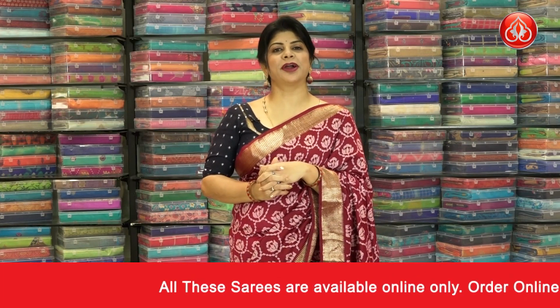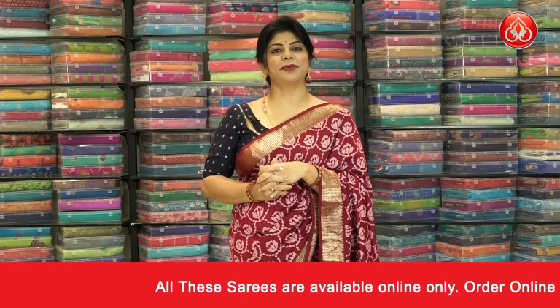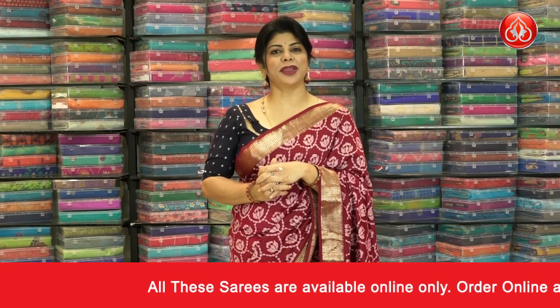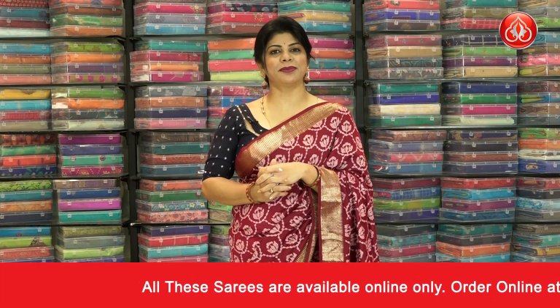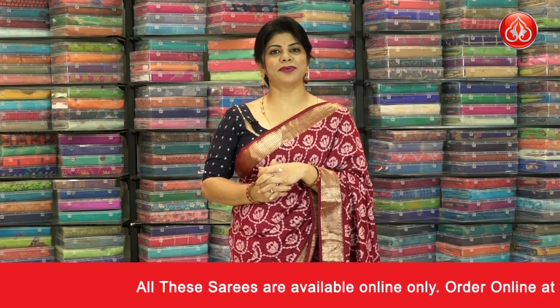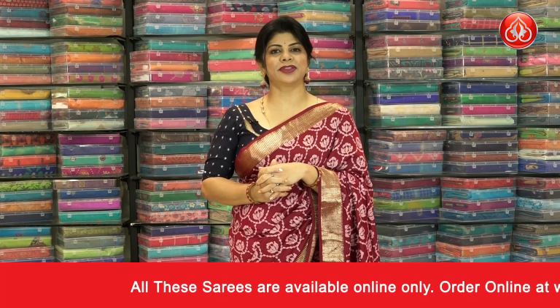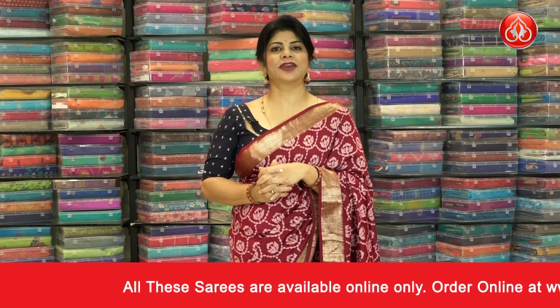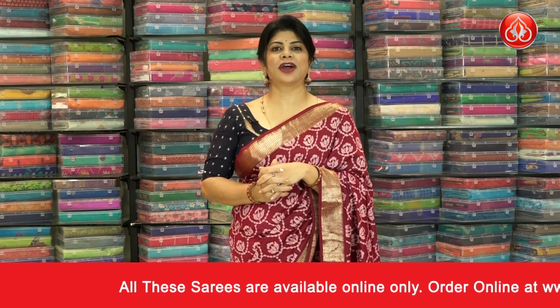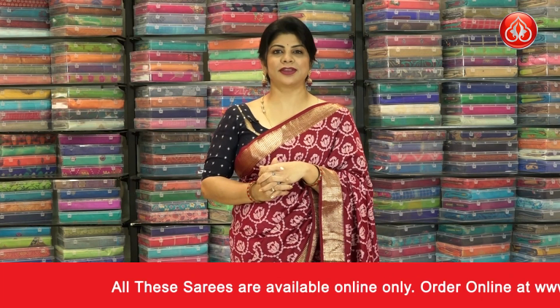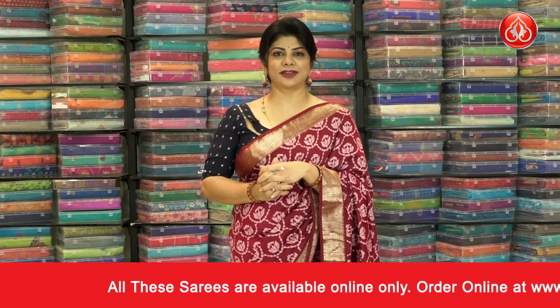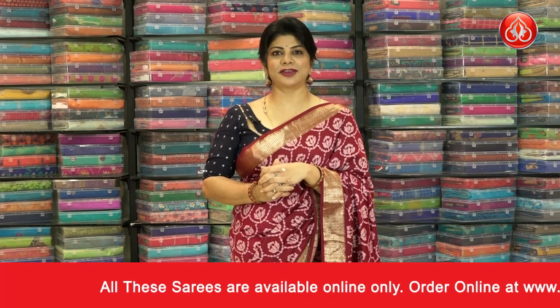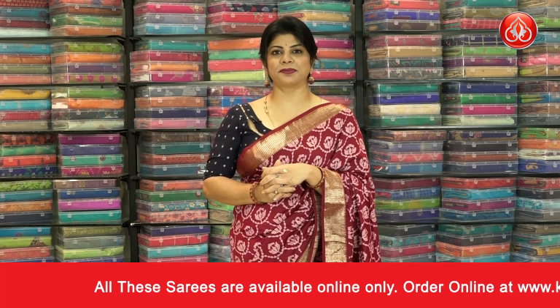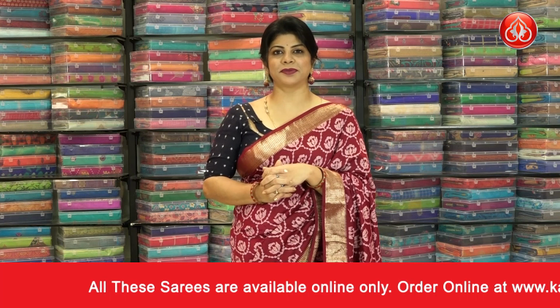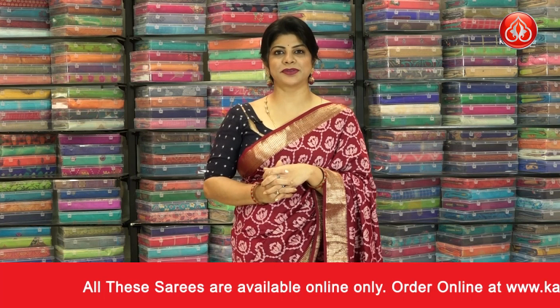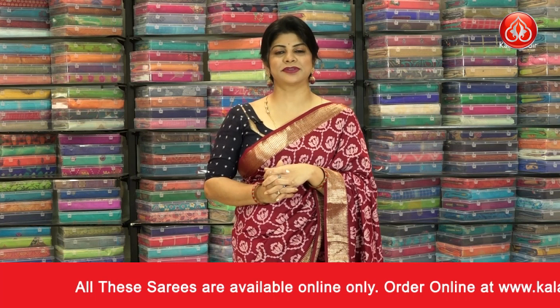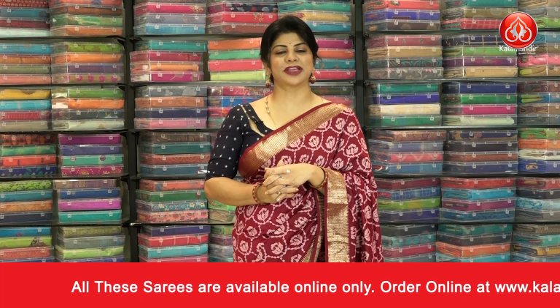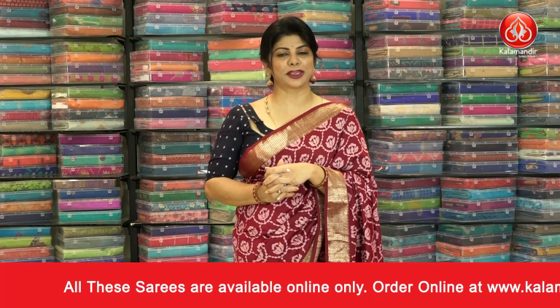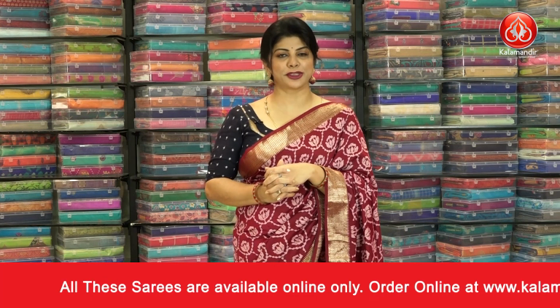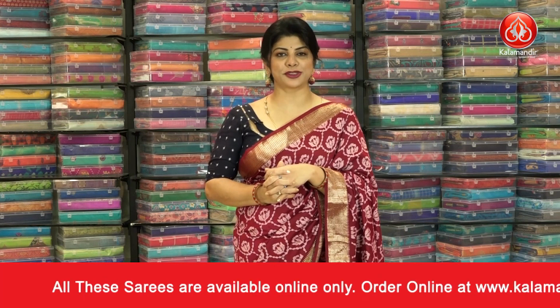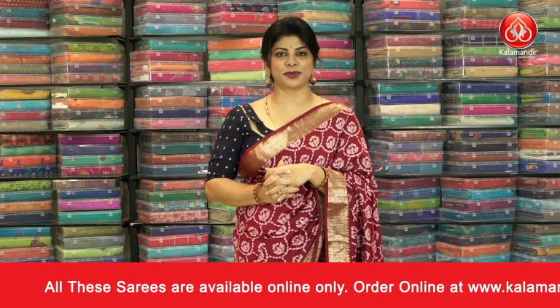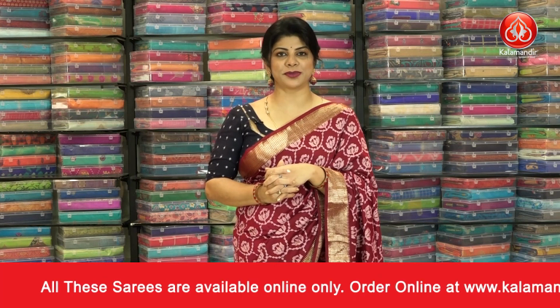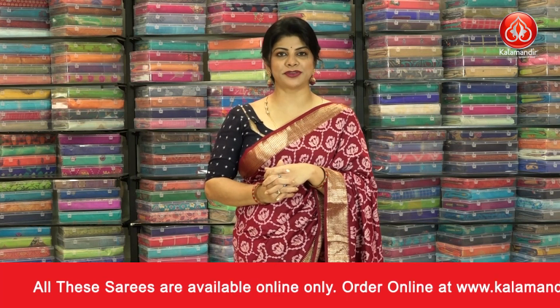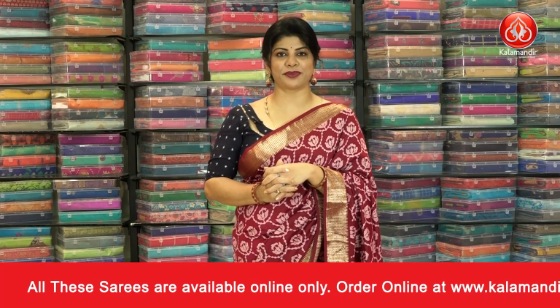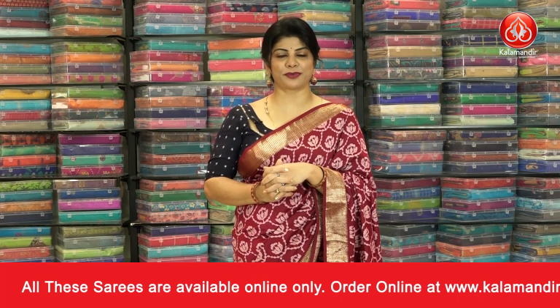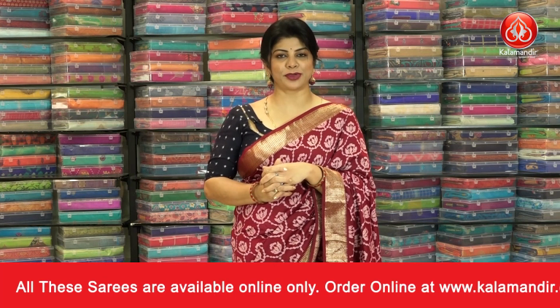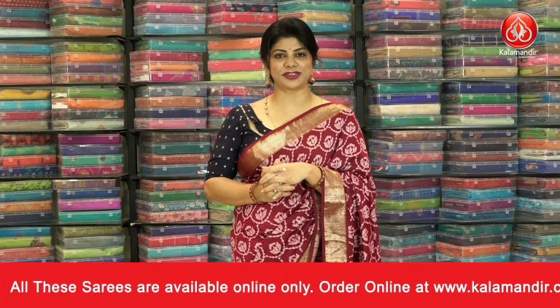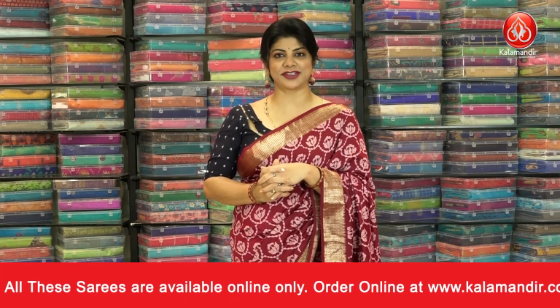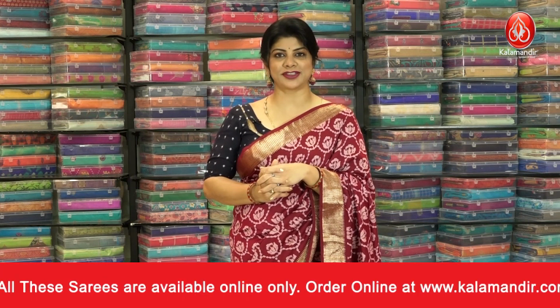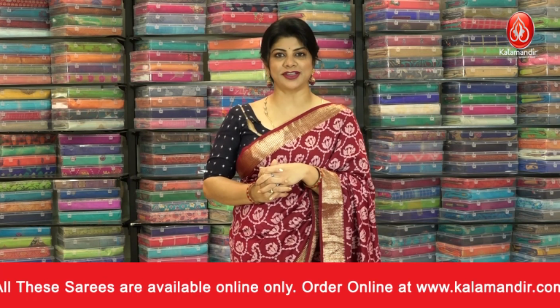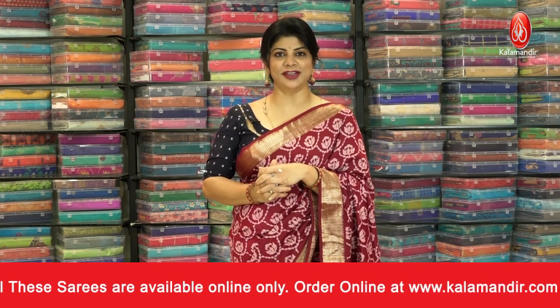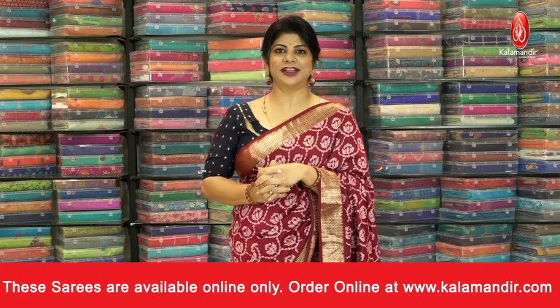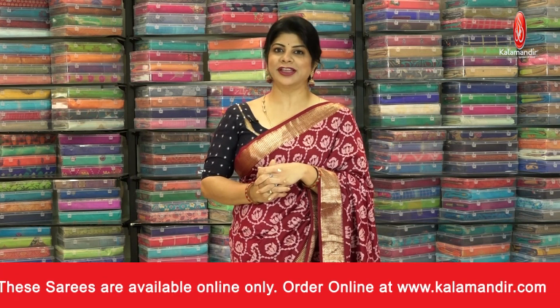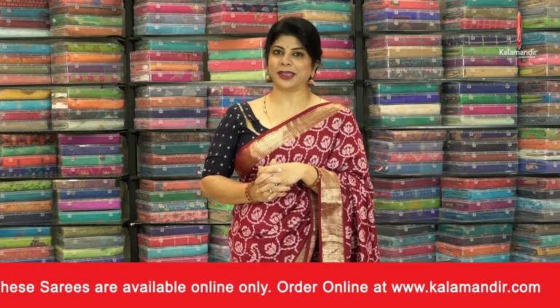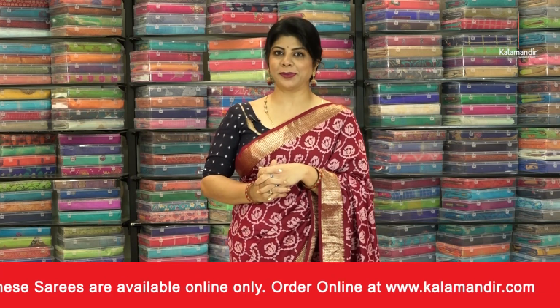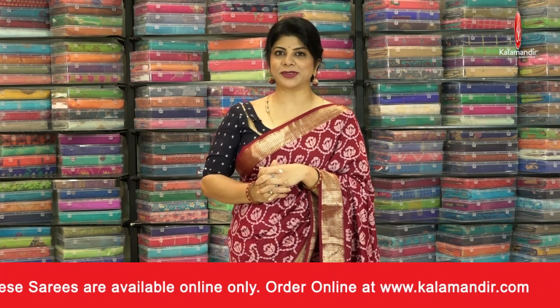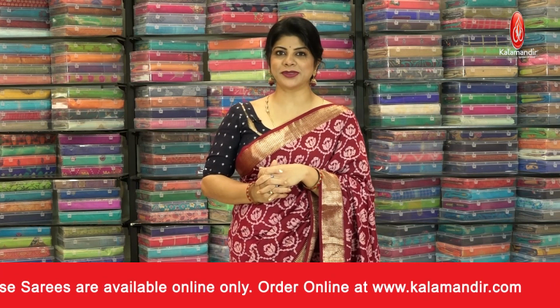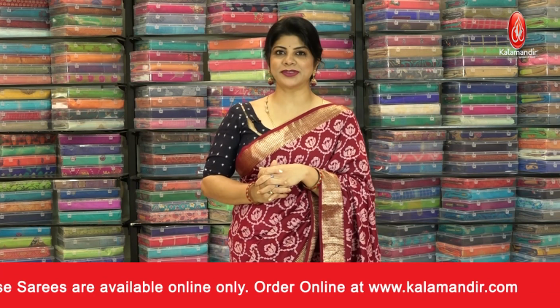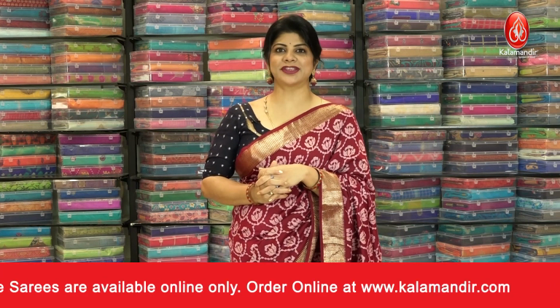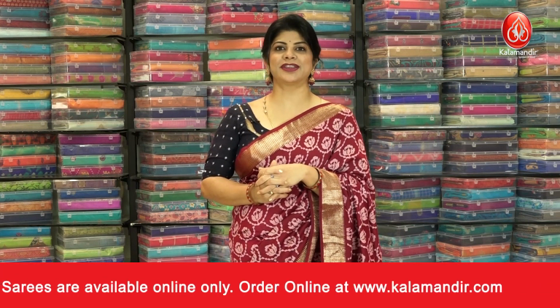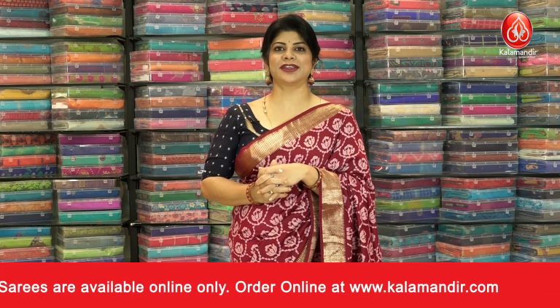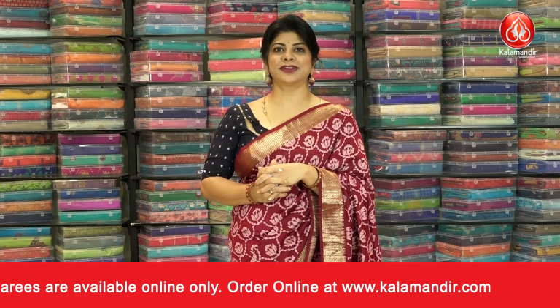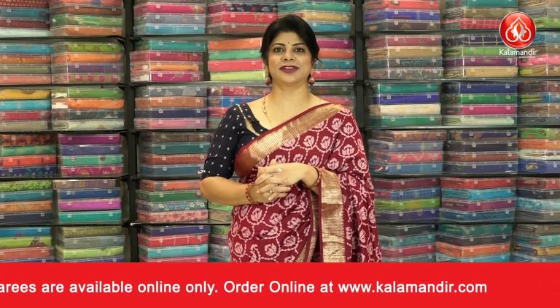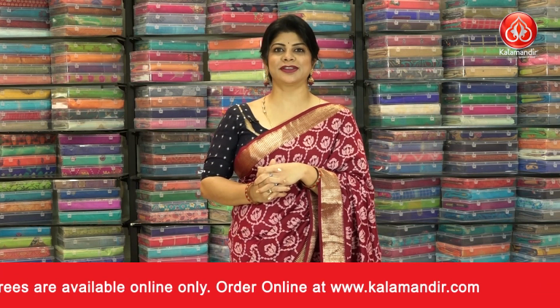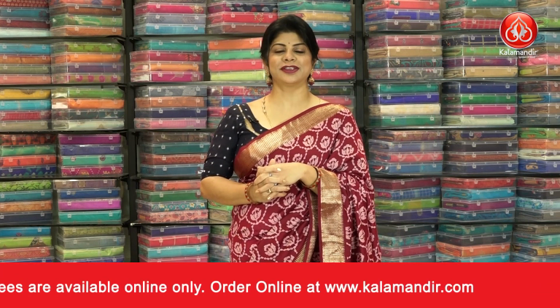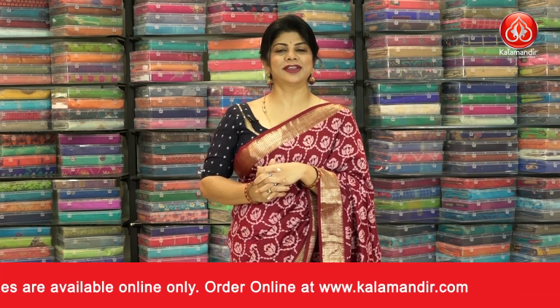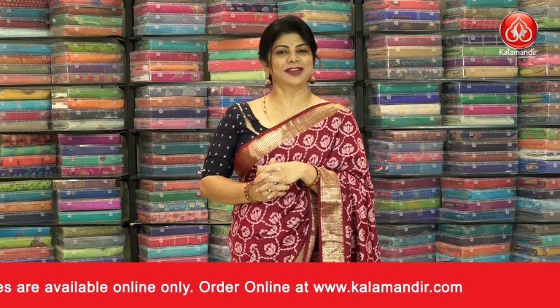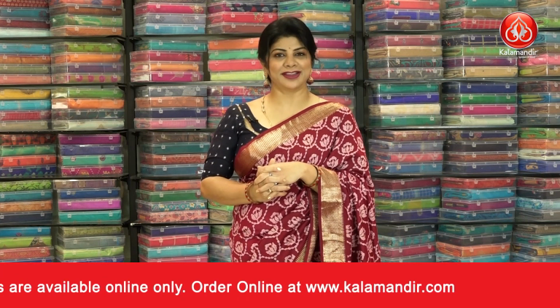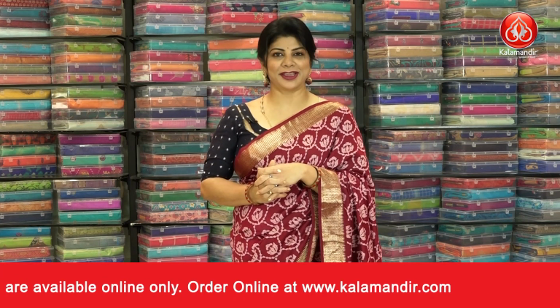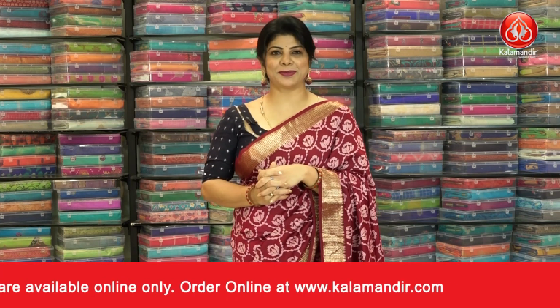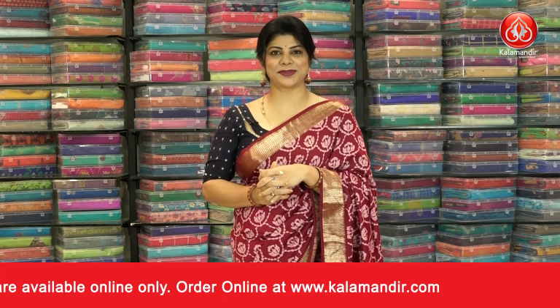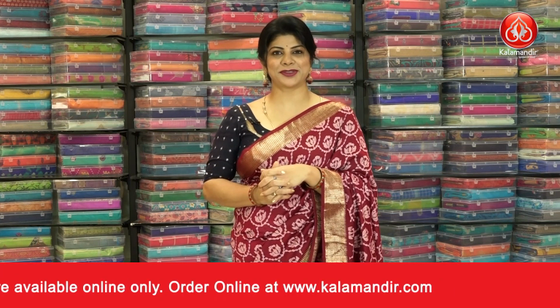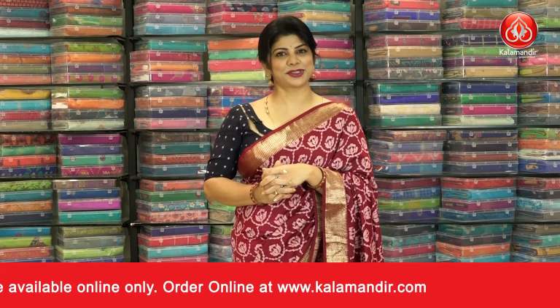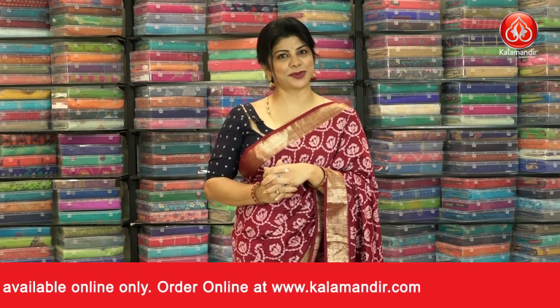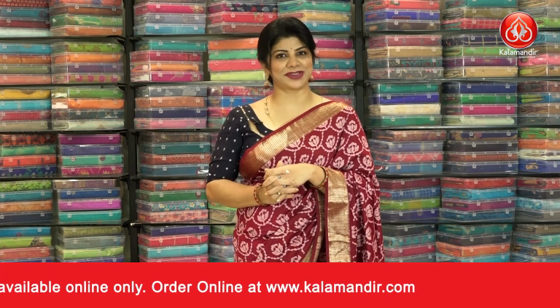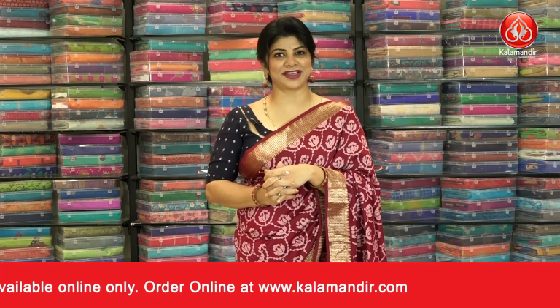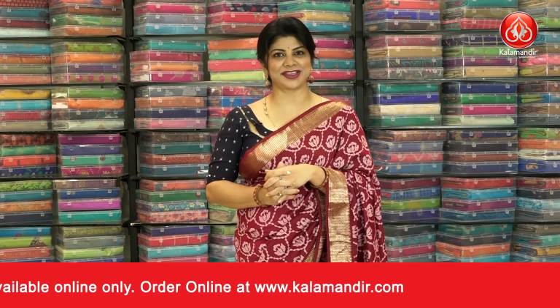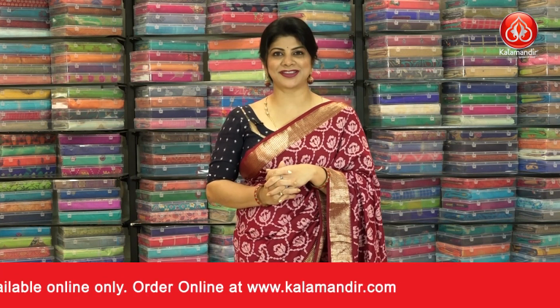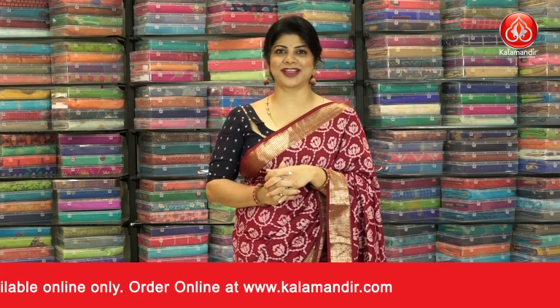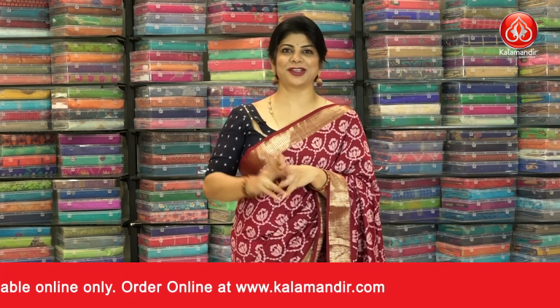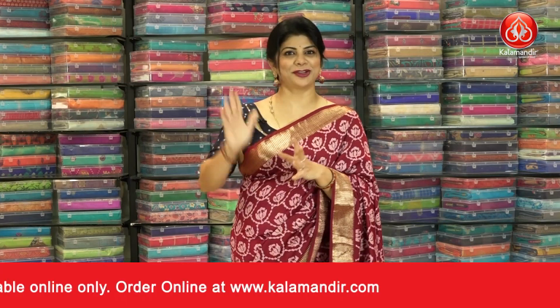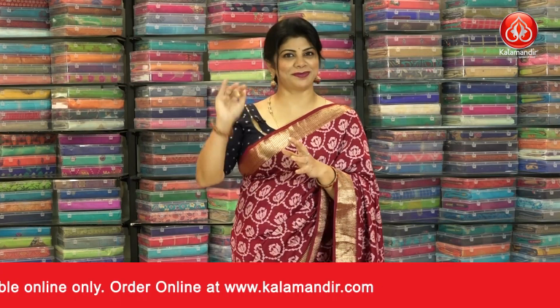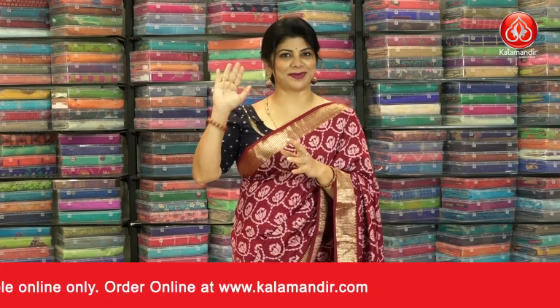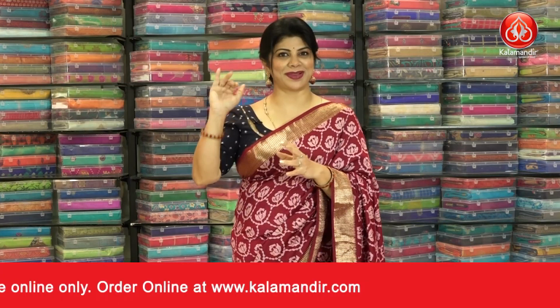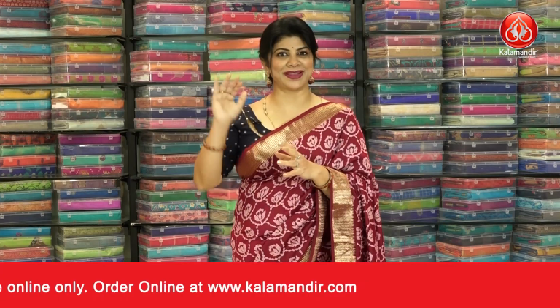Thank you so much for watching the episode. See you in another episode. Shweta signing off — bye bye!